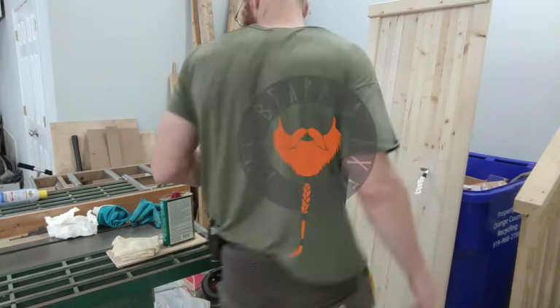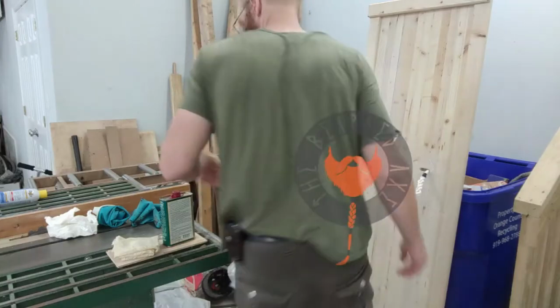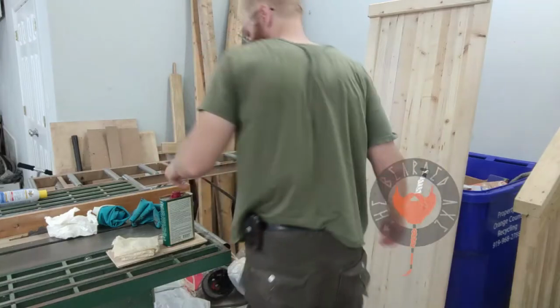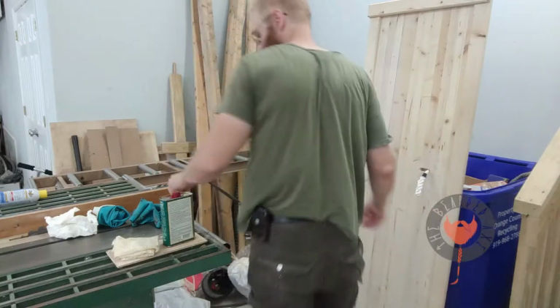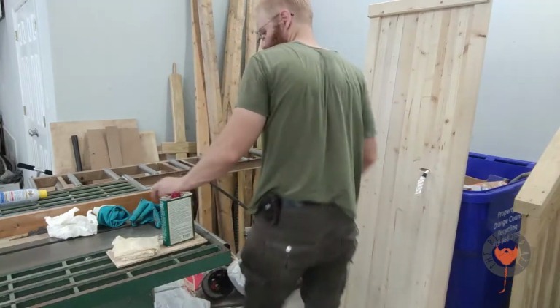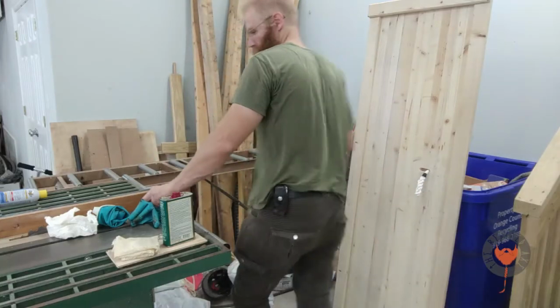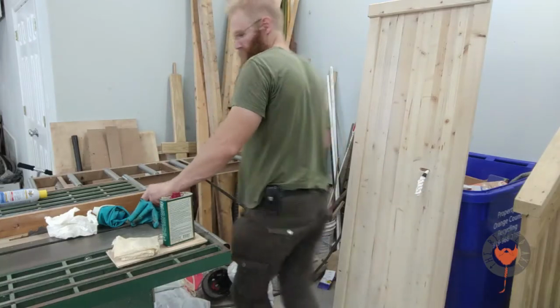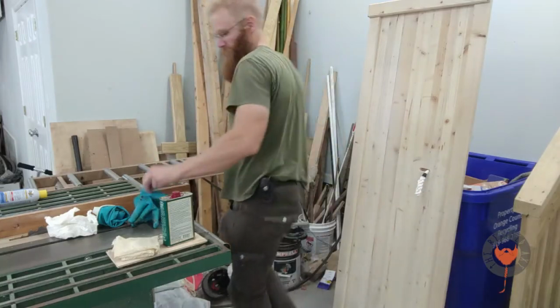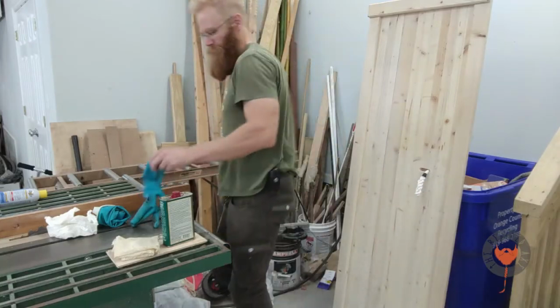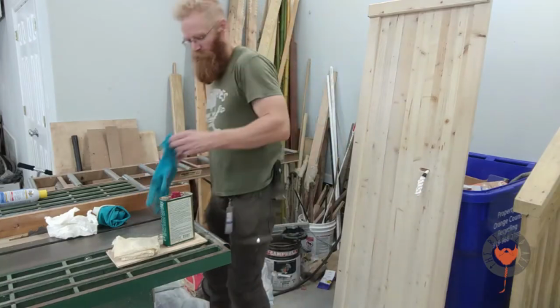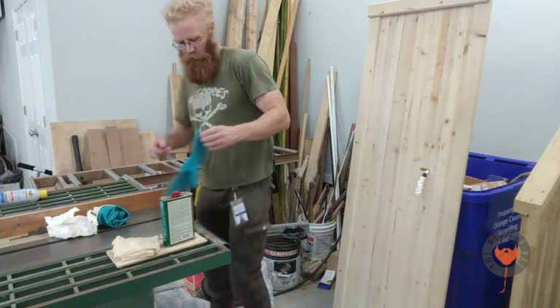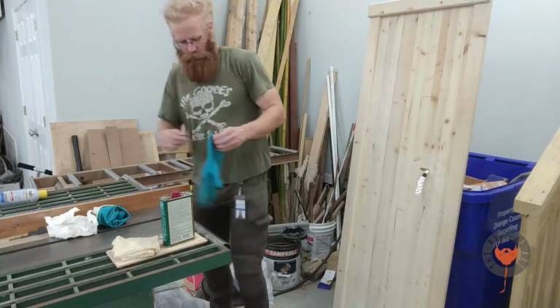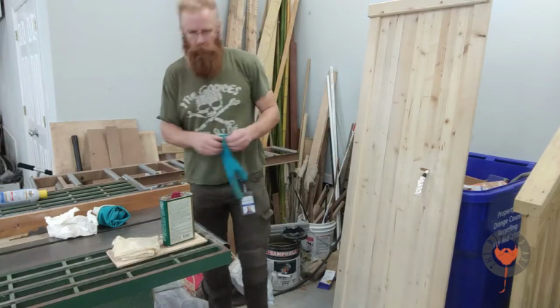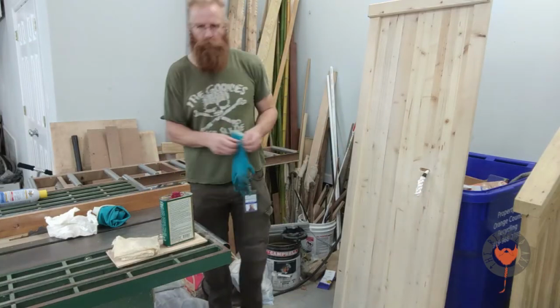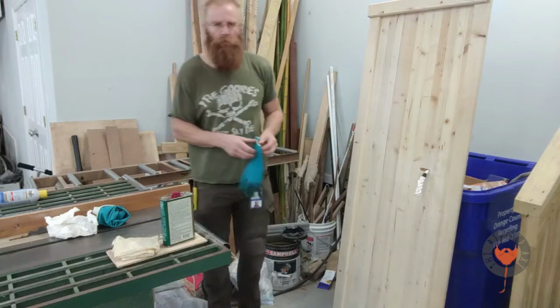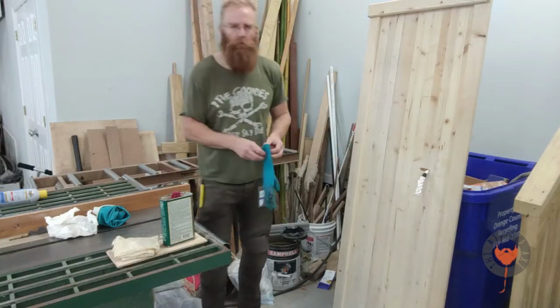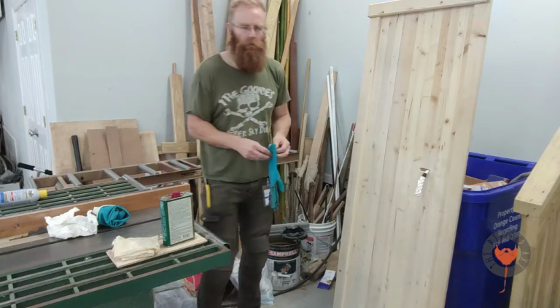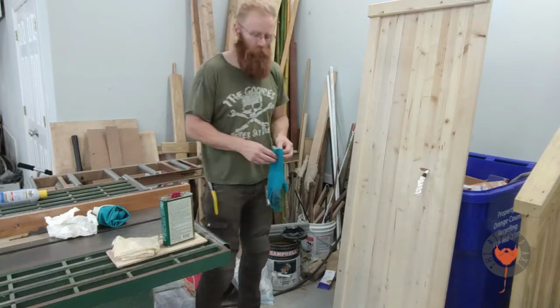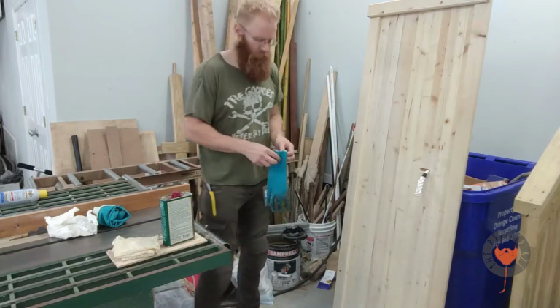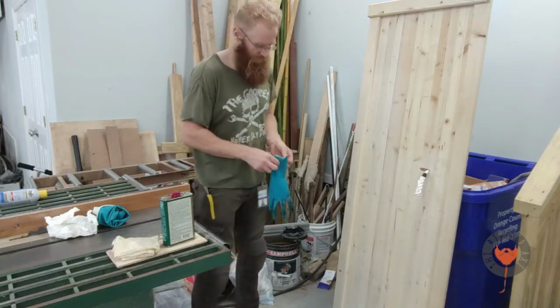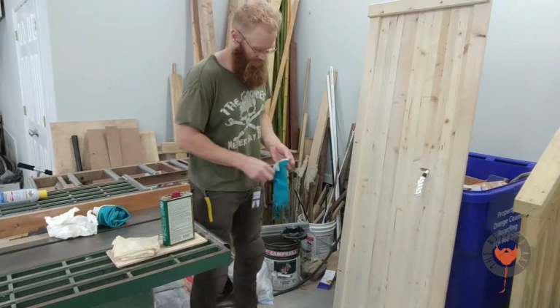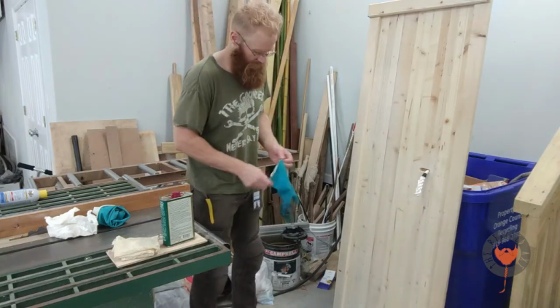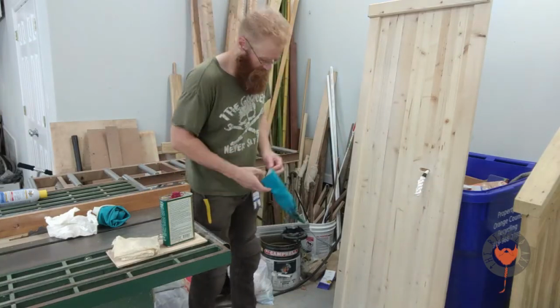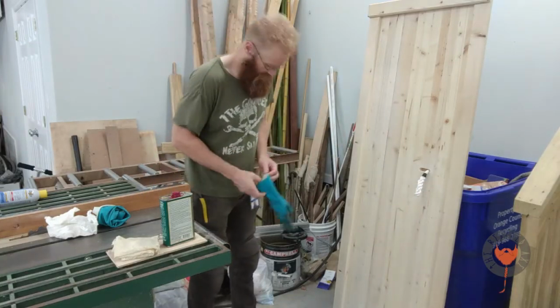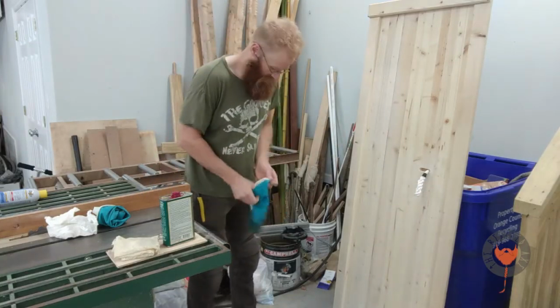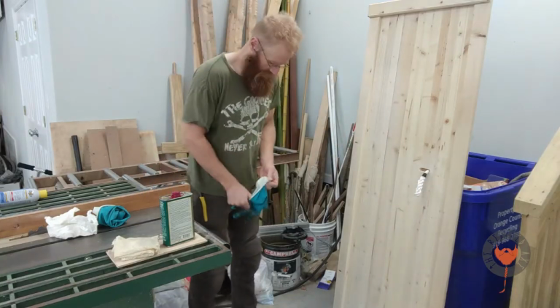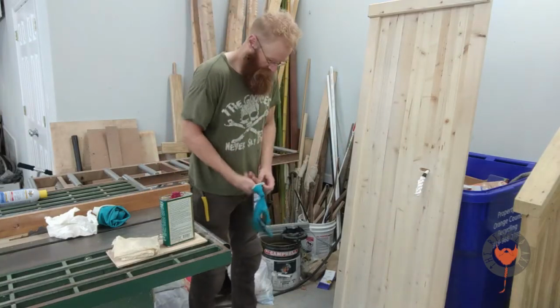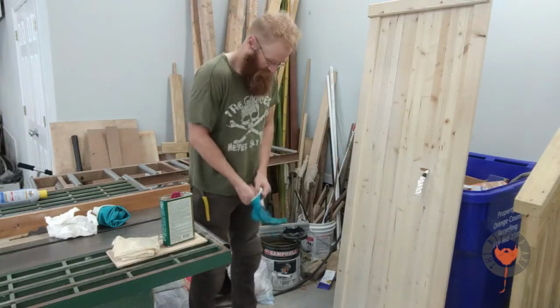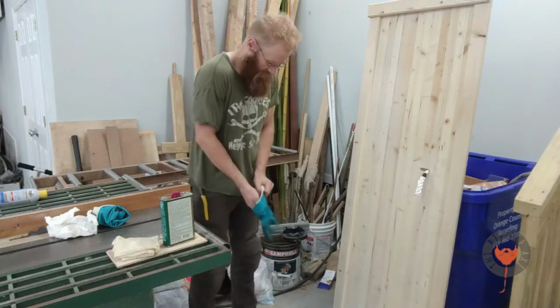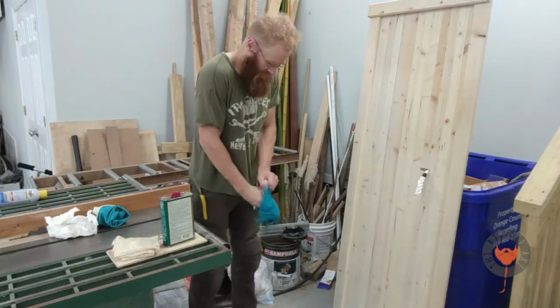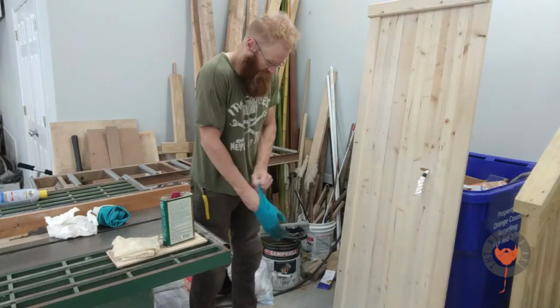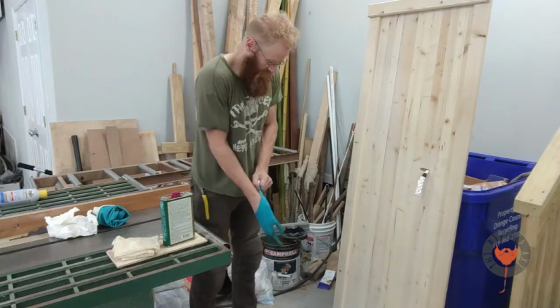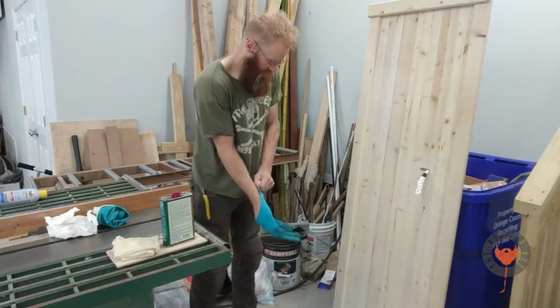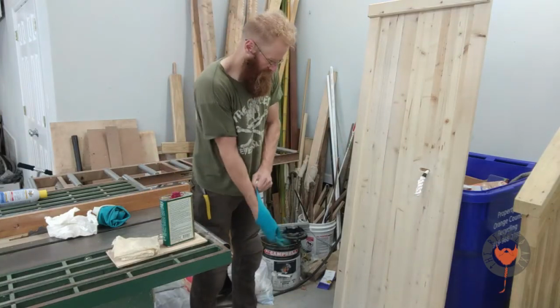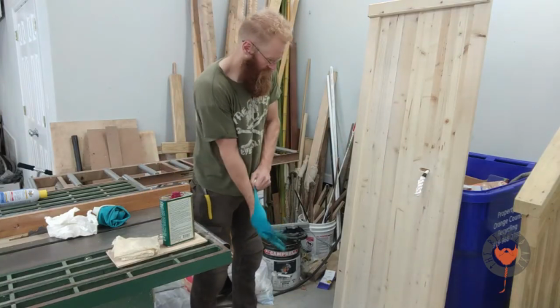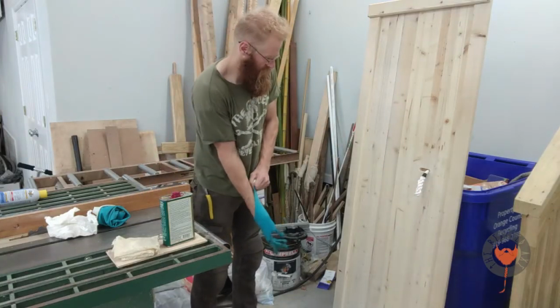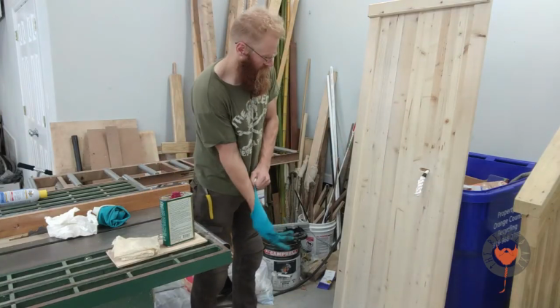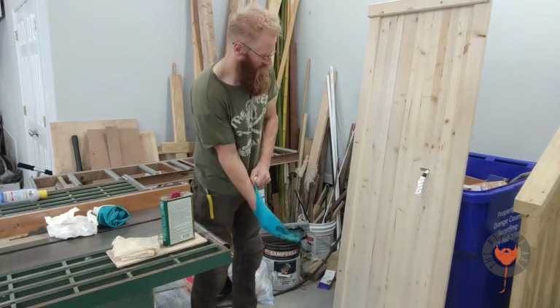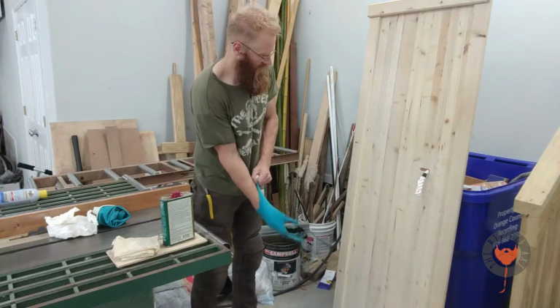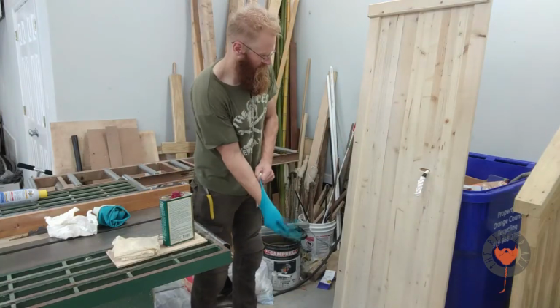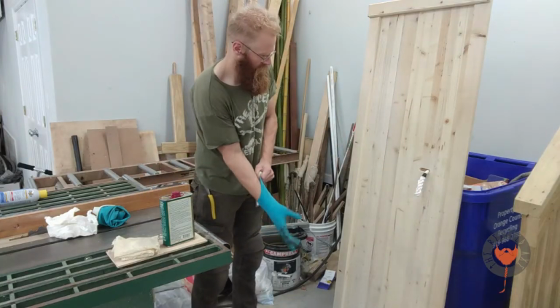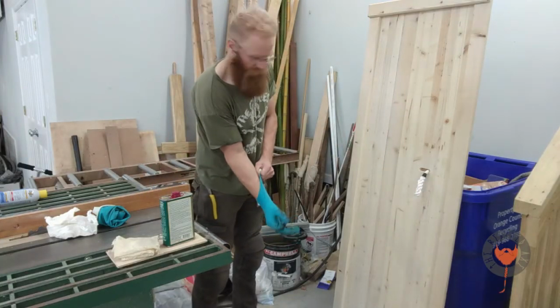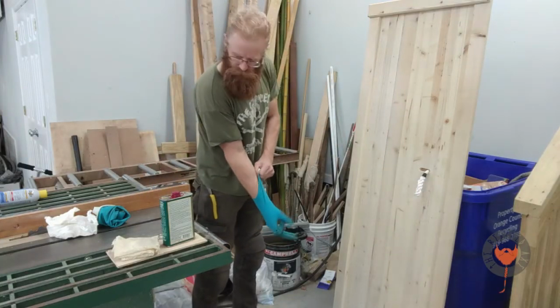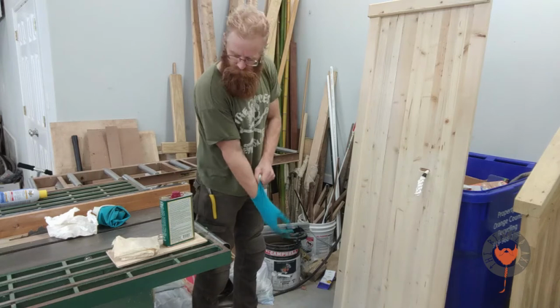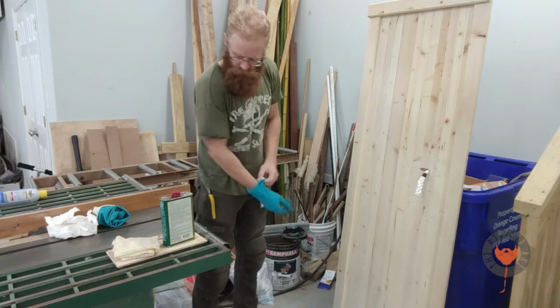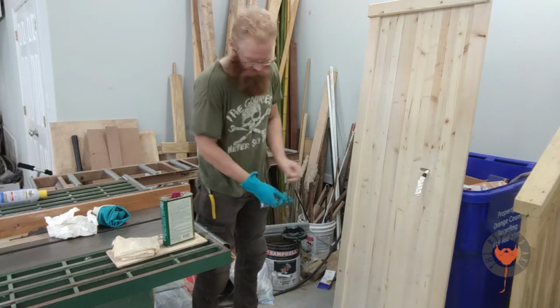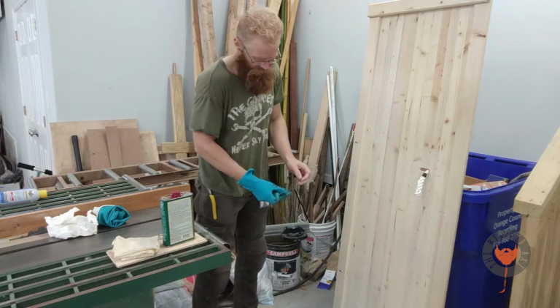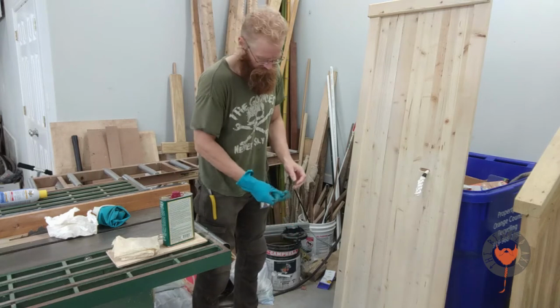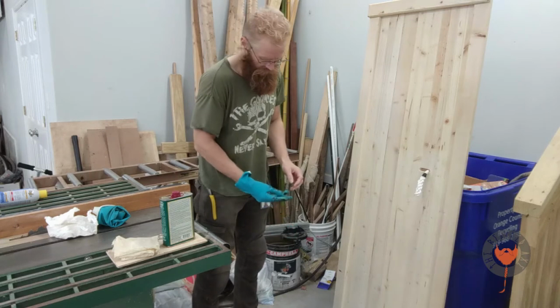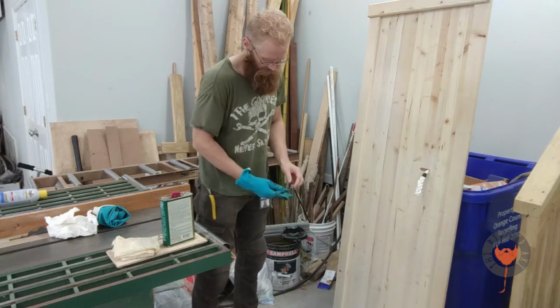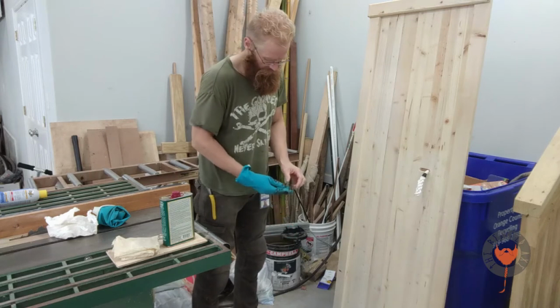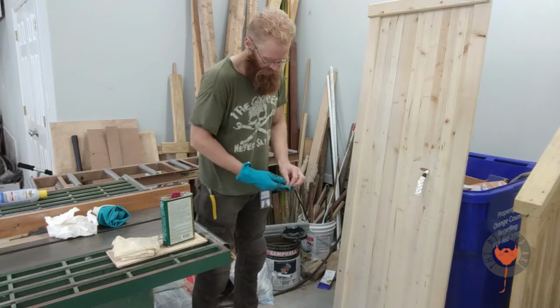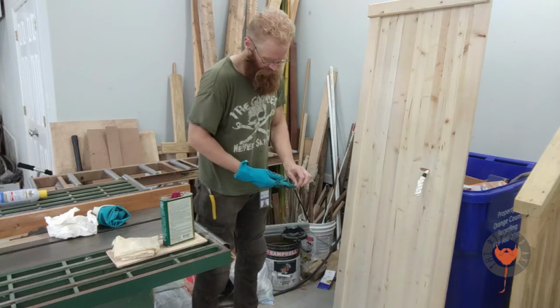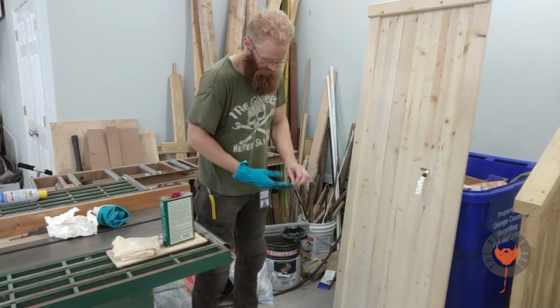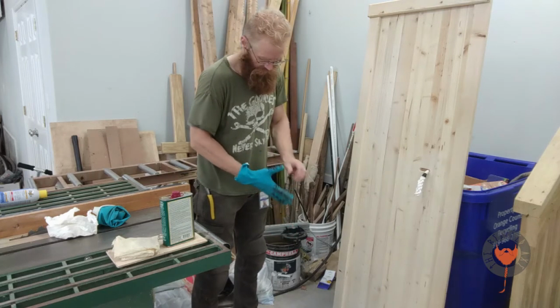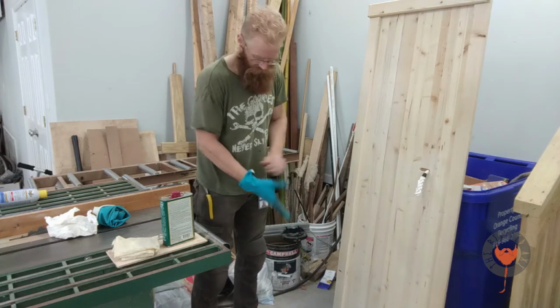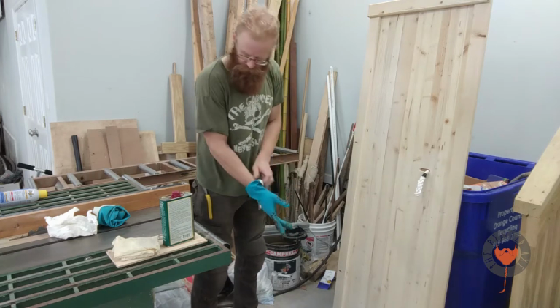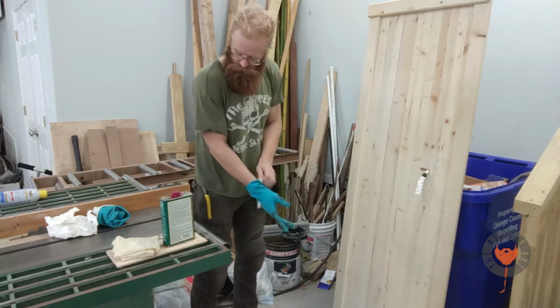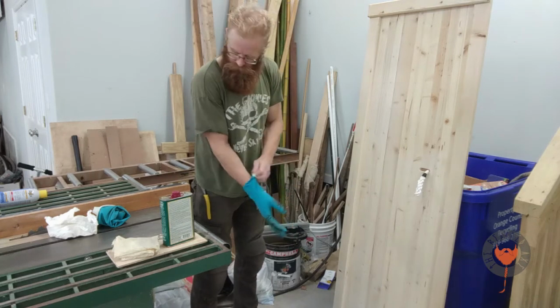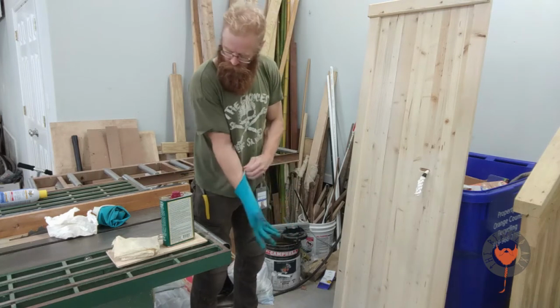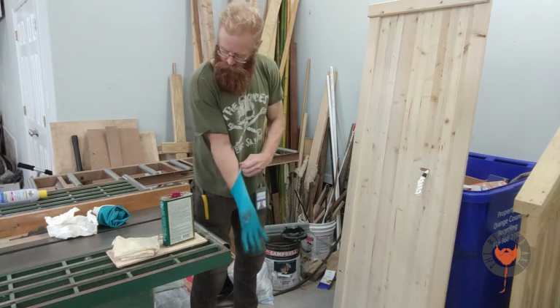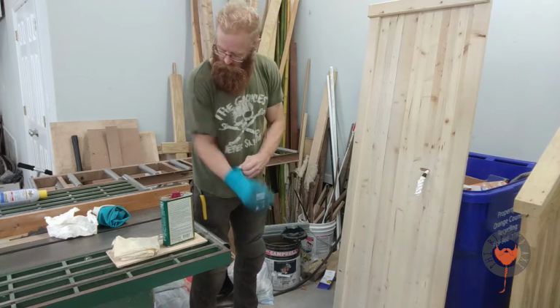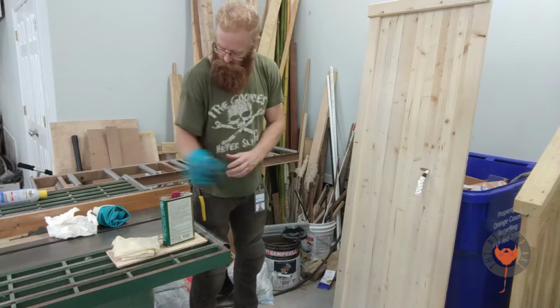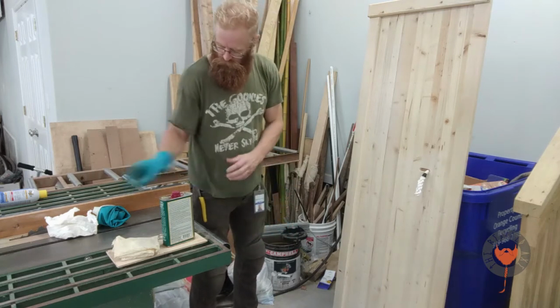Greetings kinsmen. Today's video is going to be a real short one. We are going to seal up the canvas and of course the door.